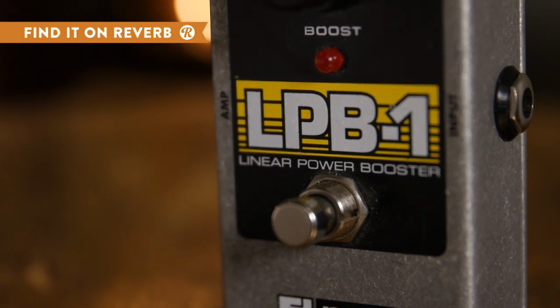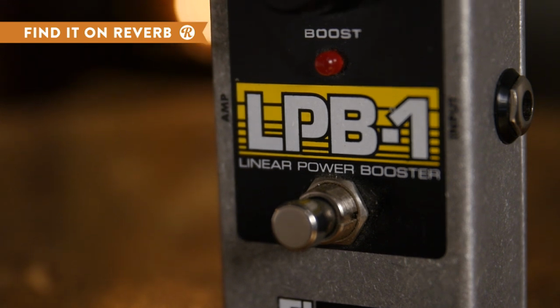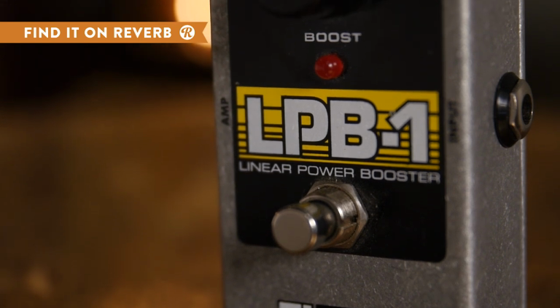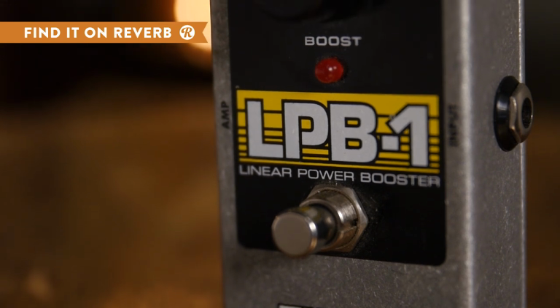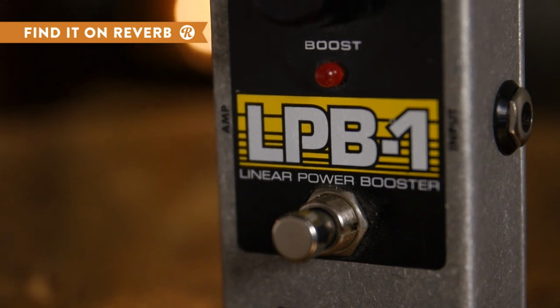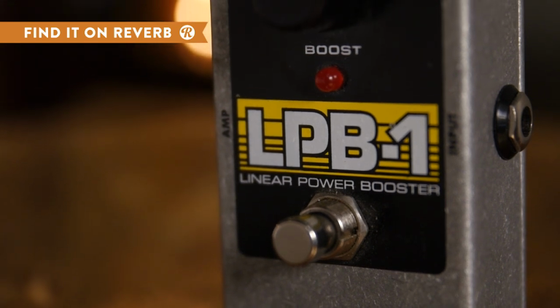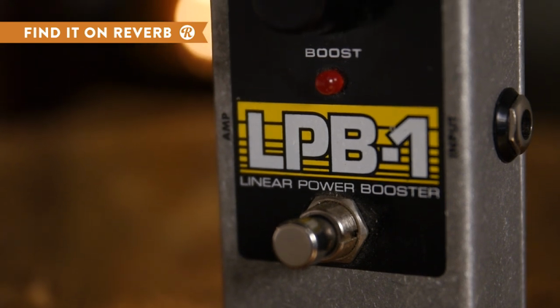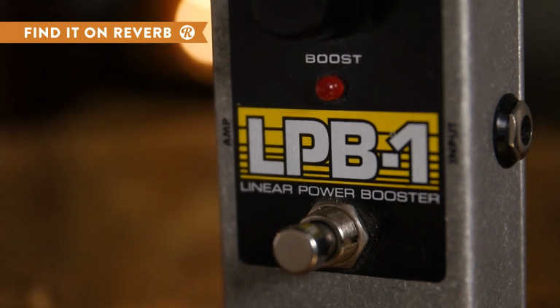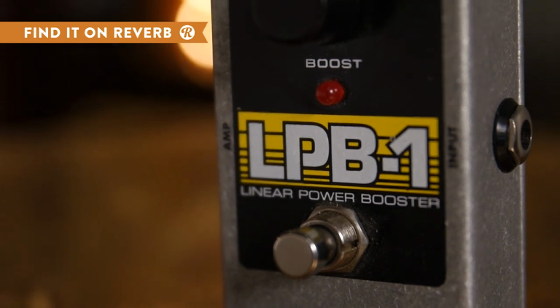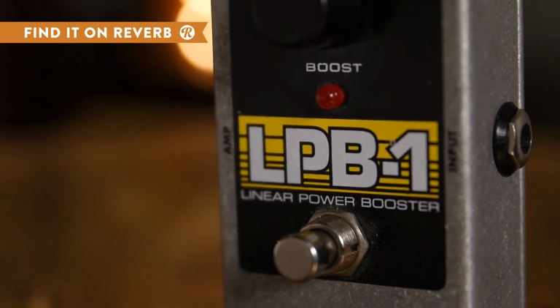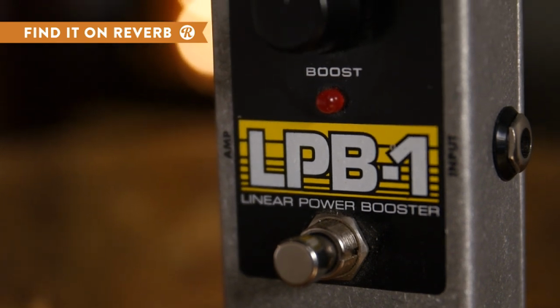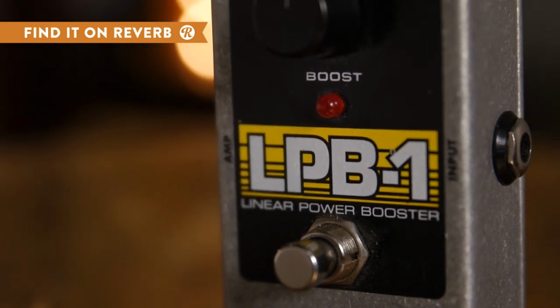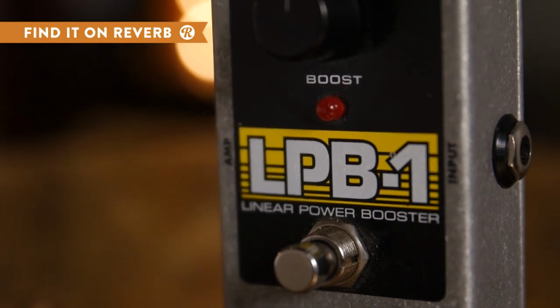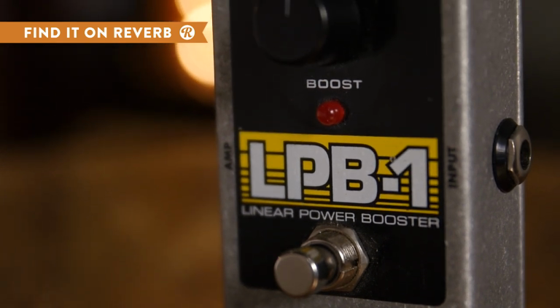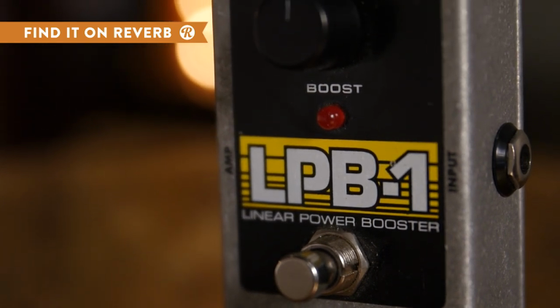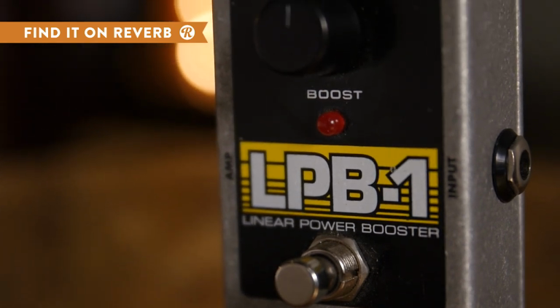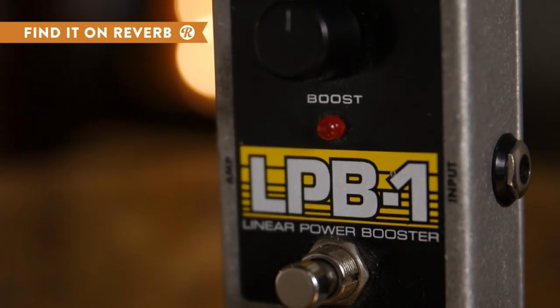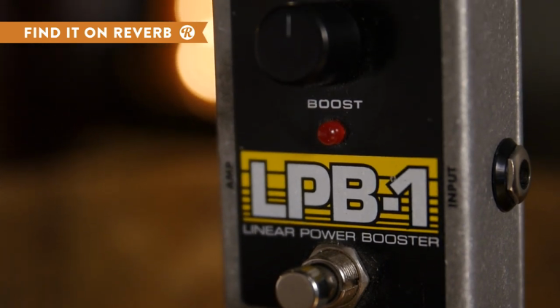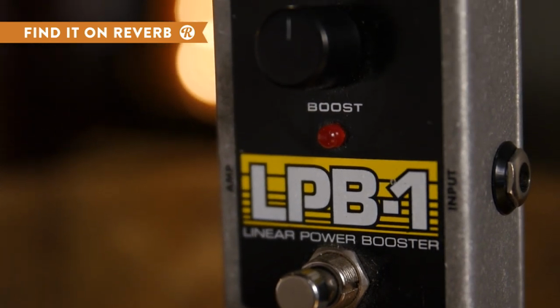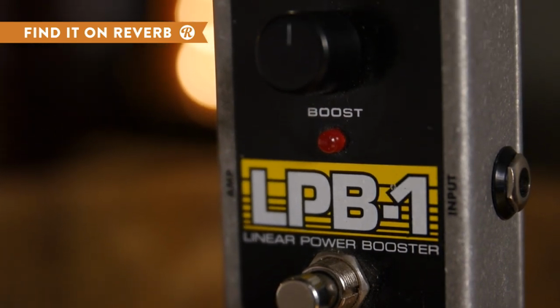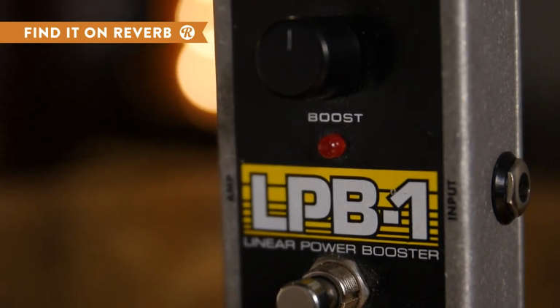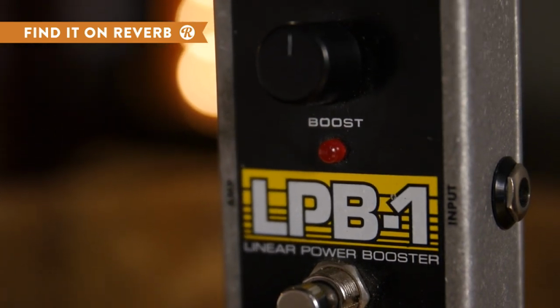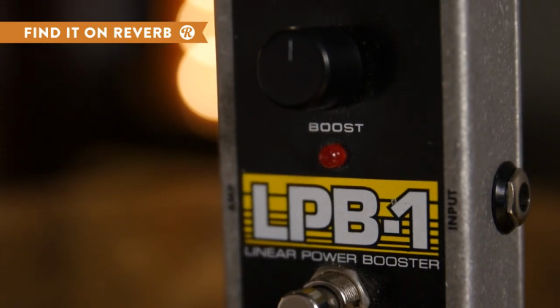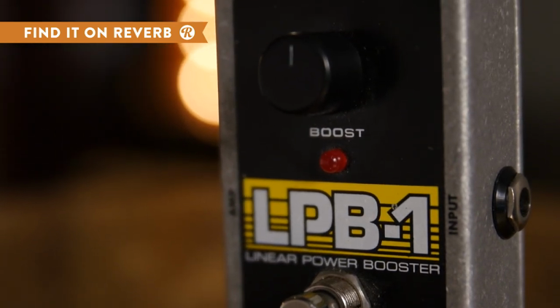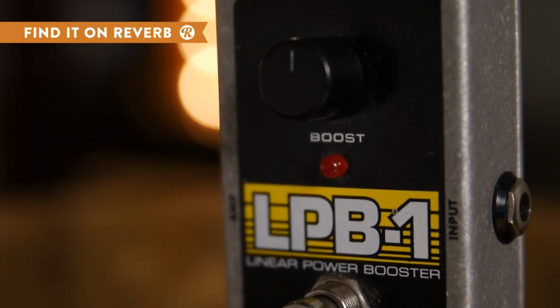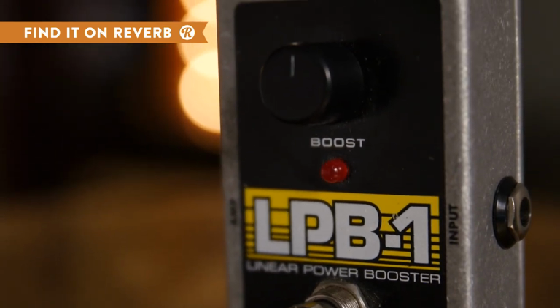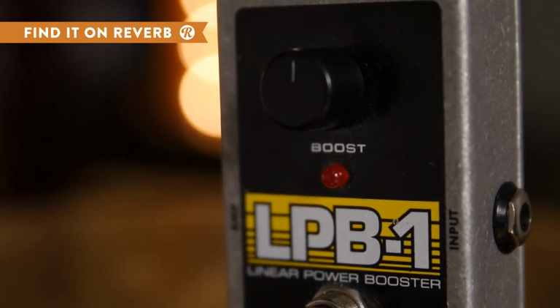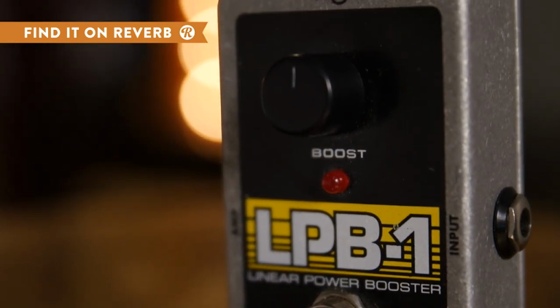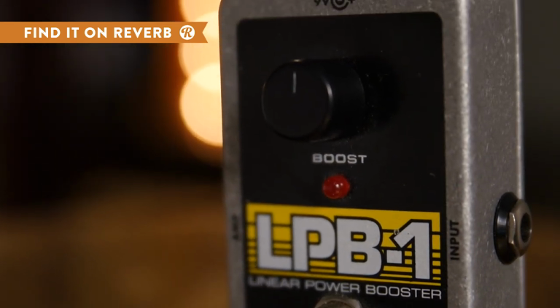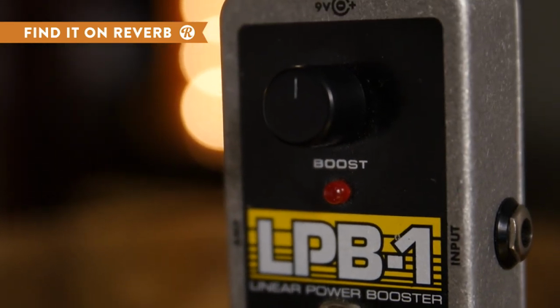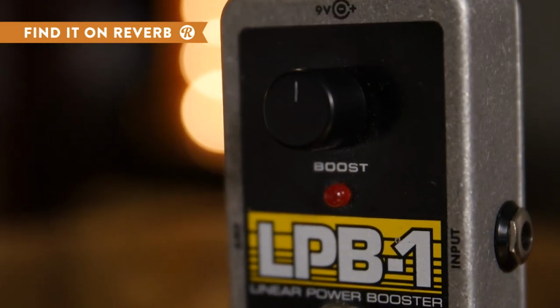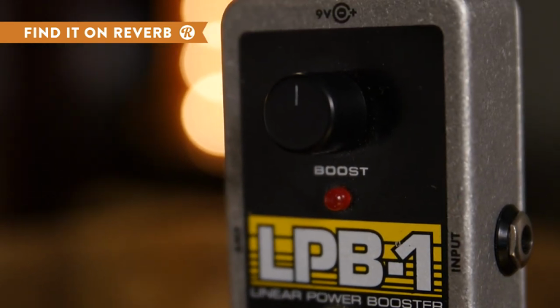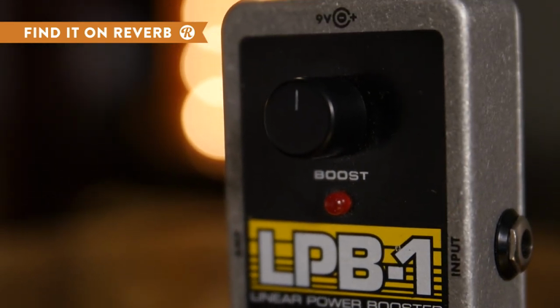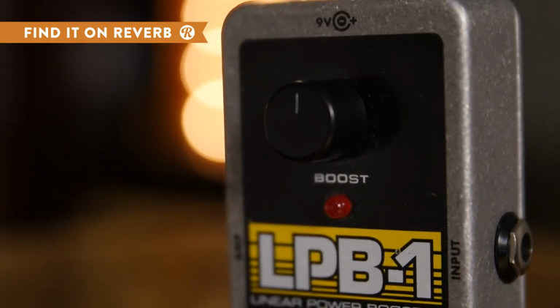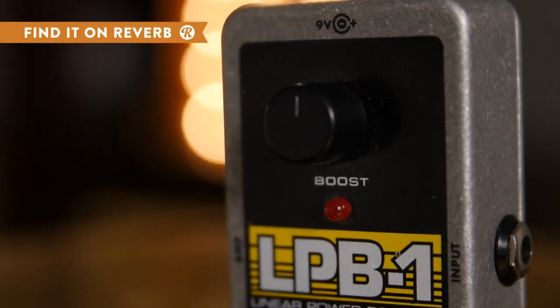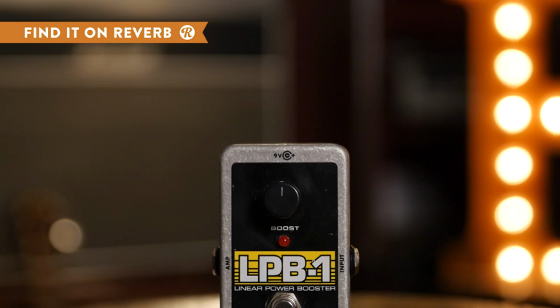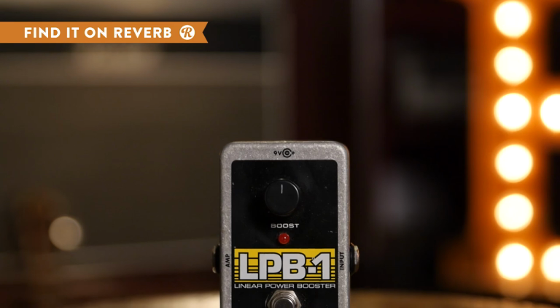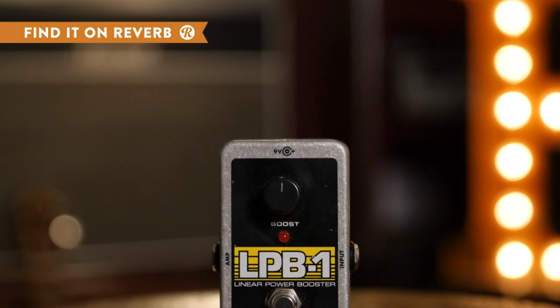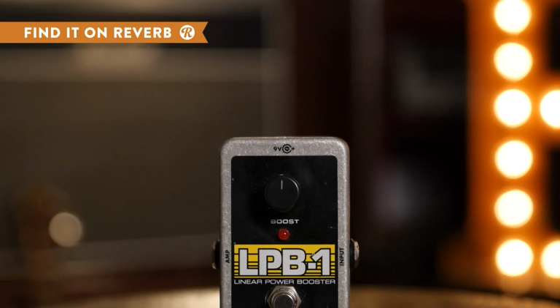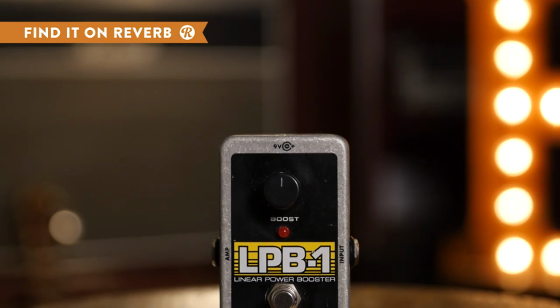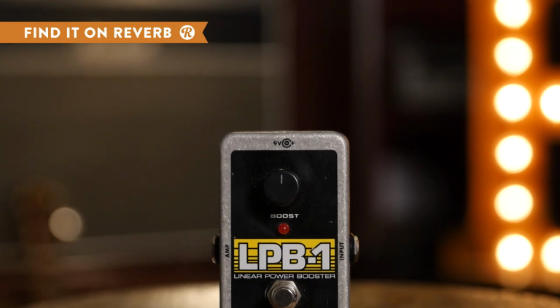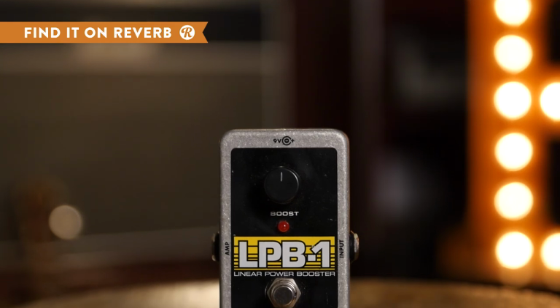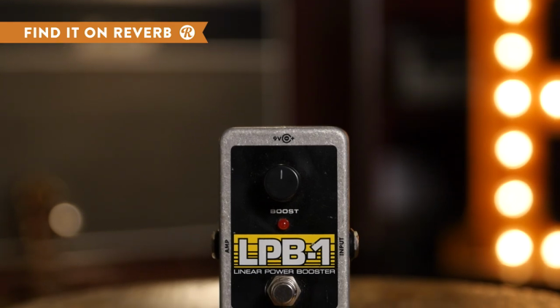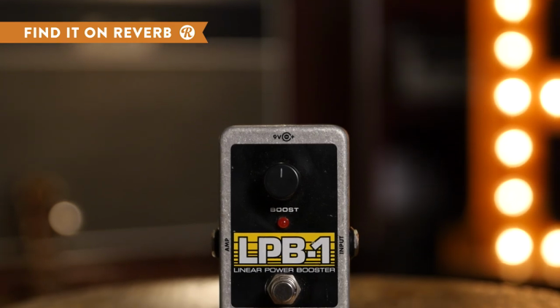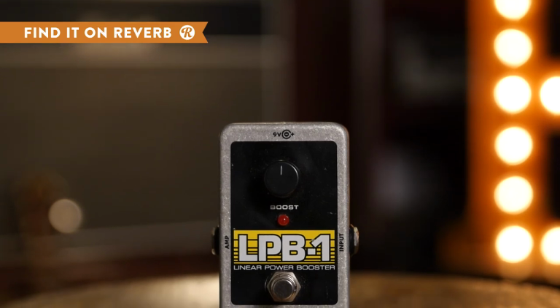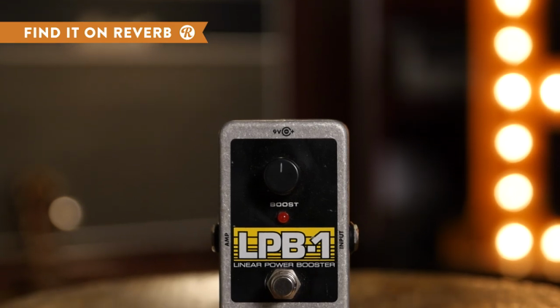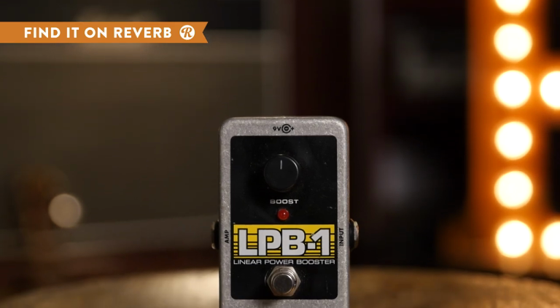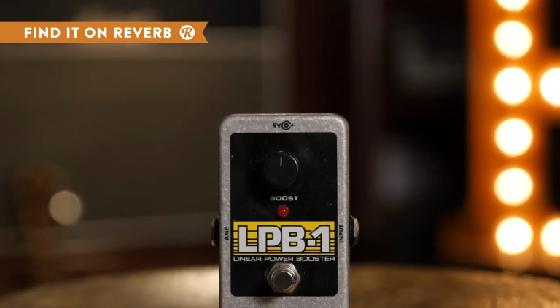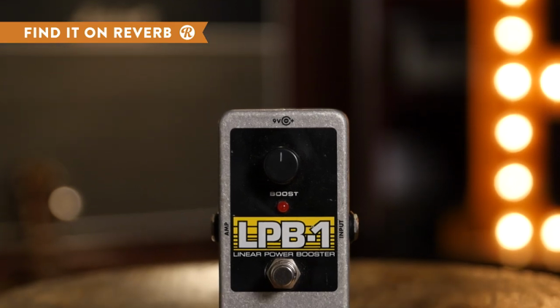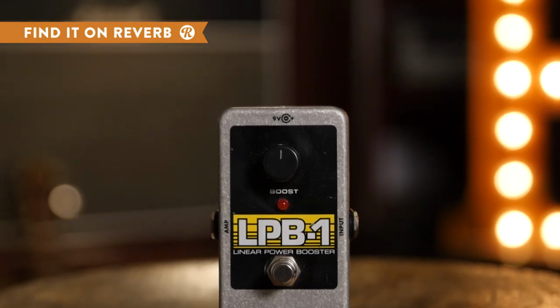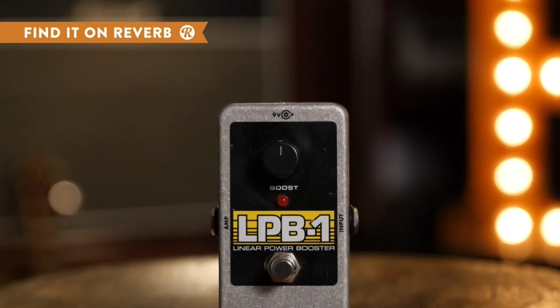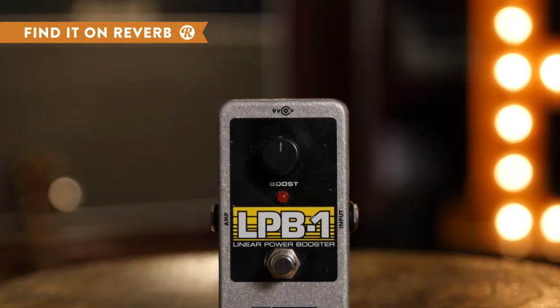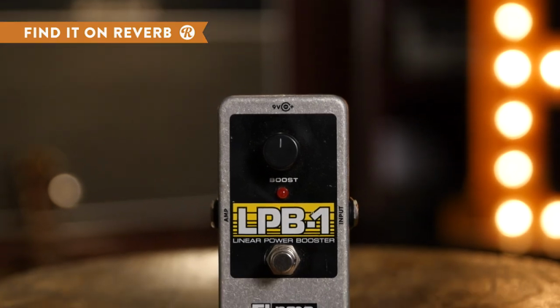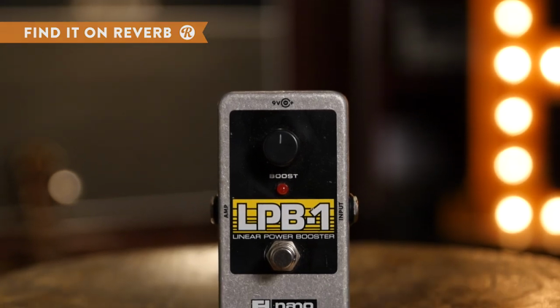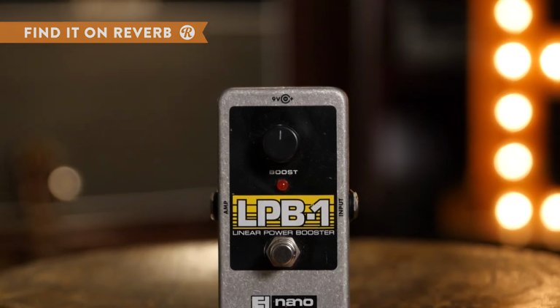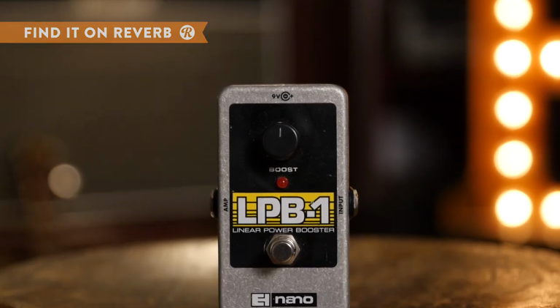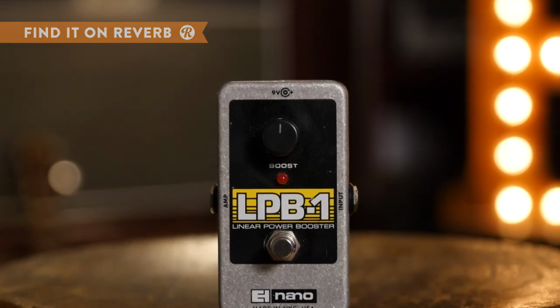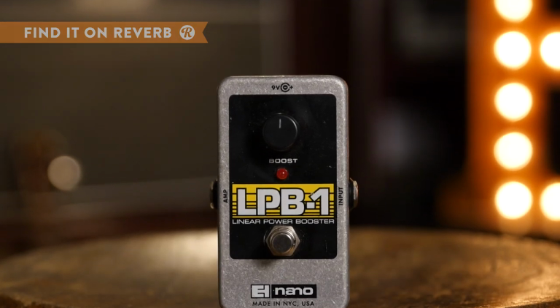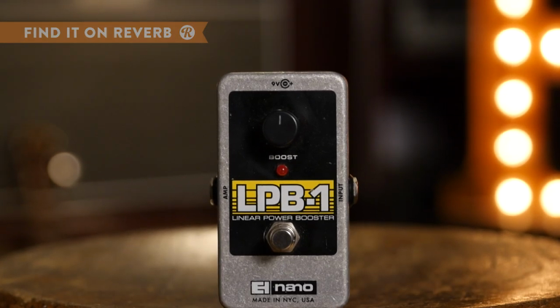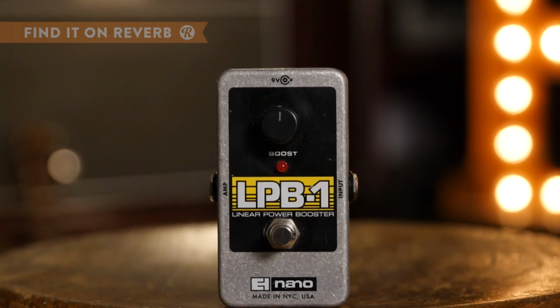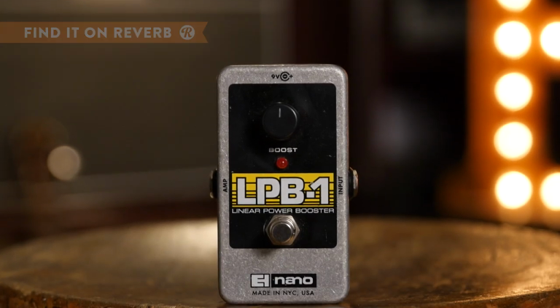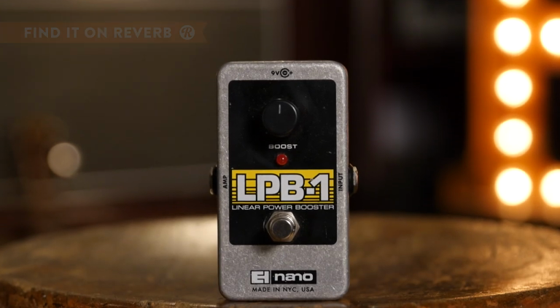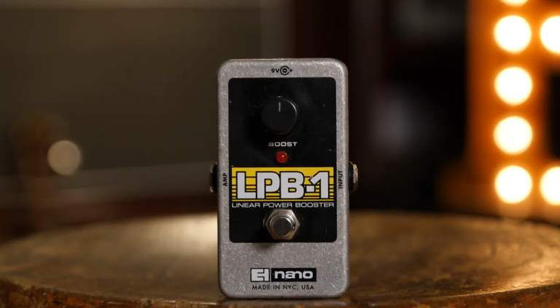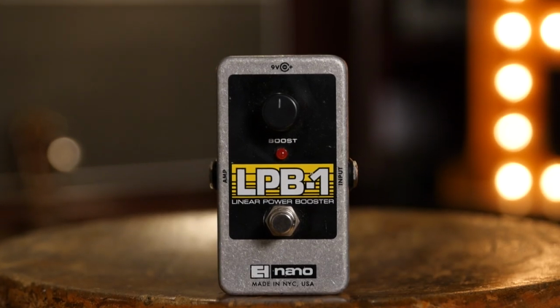Acting as a preamp, this little pedal saturates your sound while also defining it, giving you more gain and even pushing your amp into a nice creamy break-up.